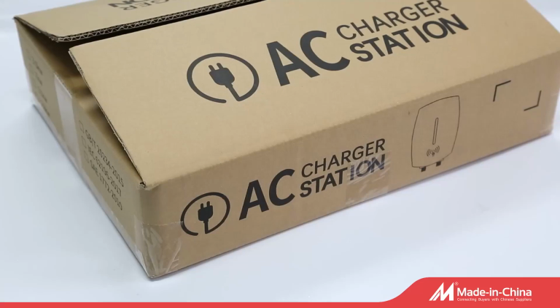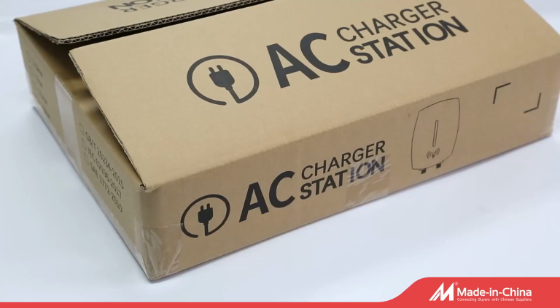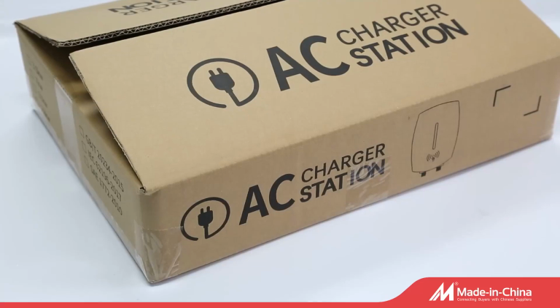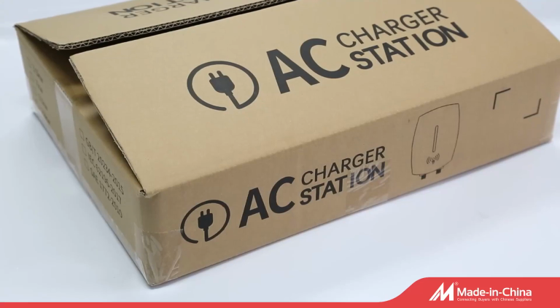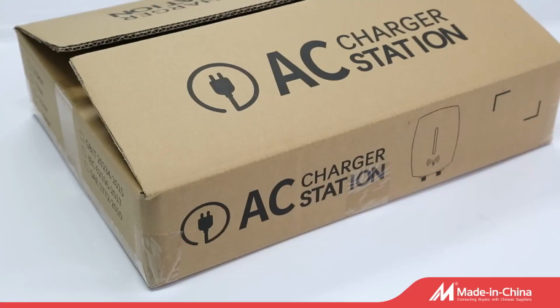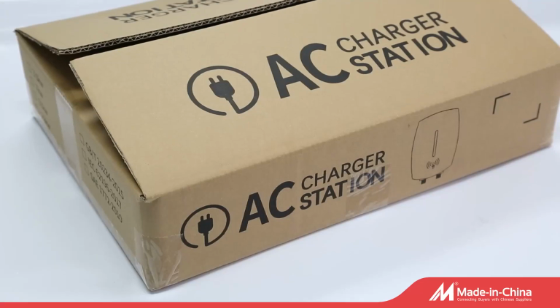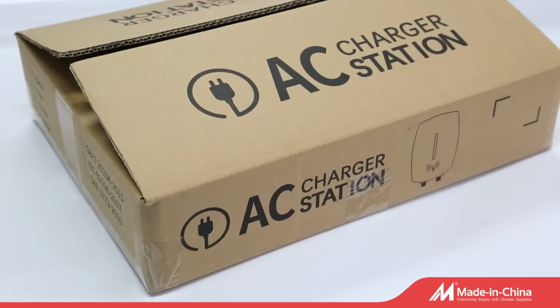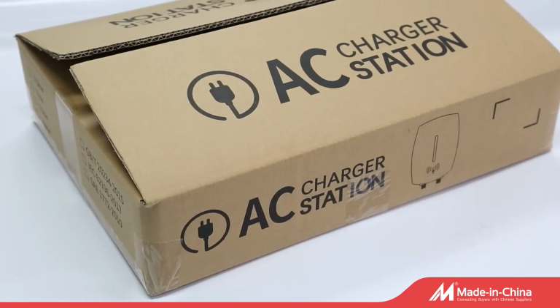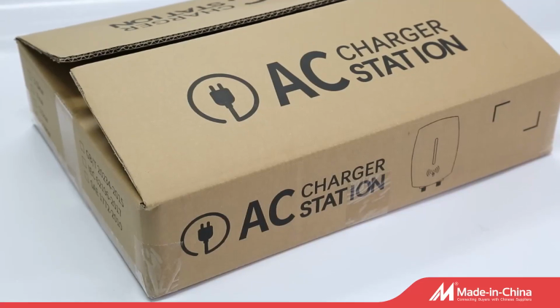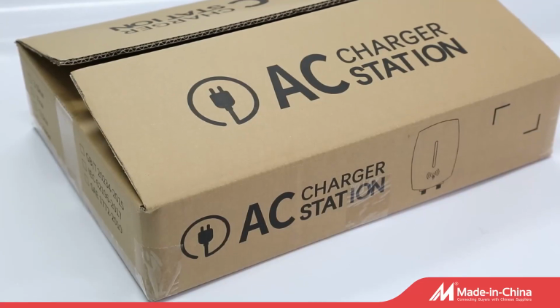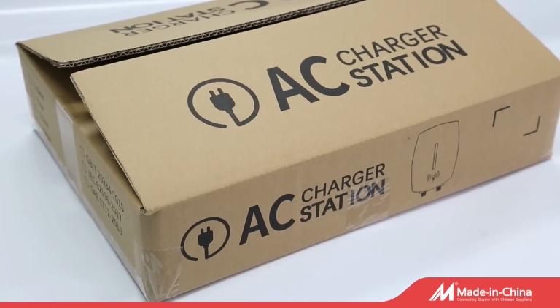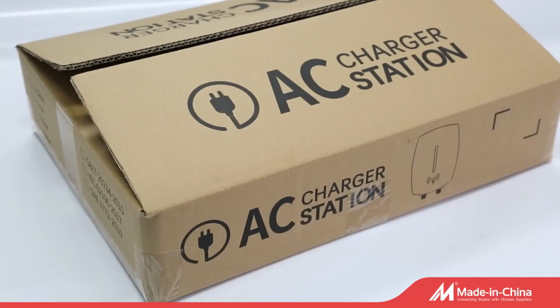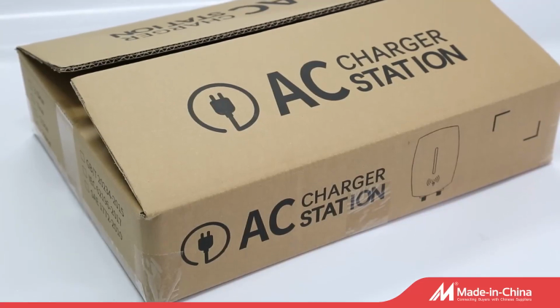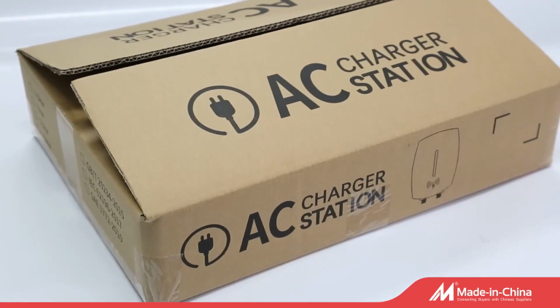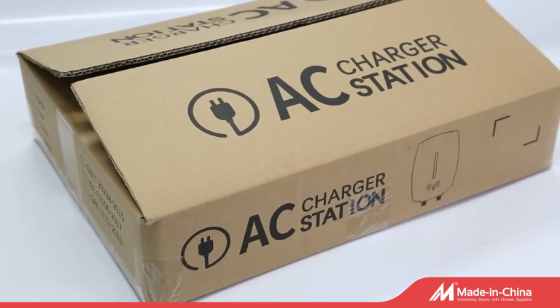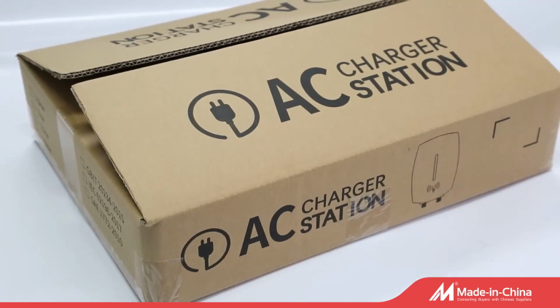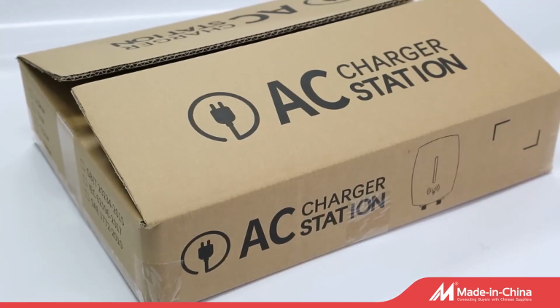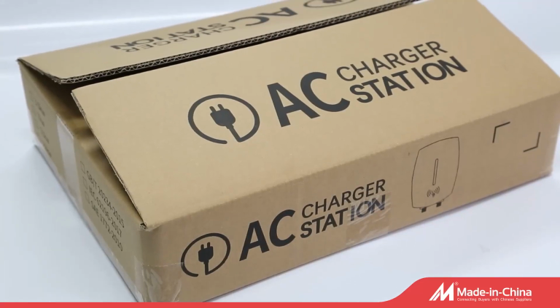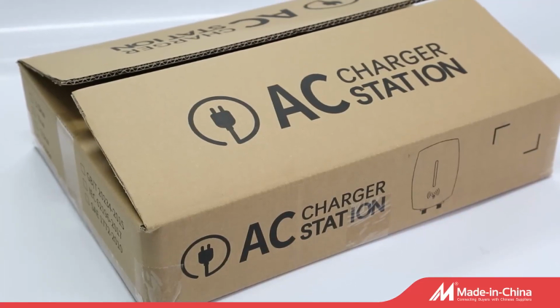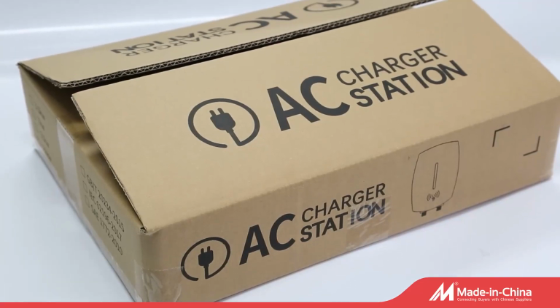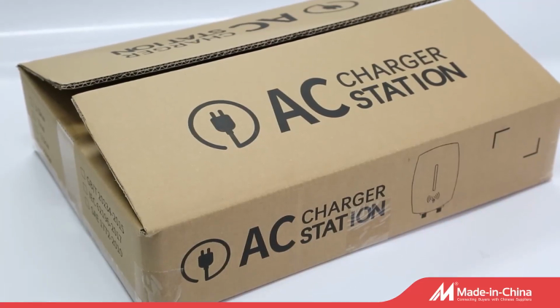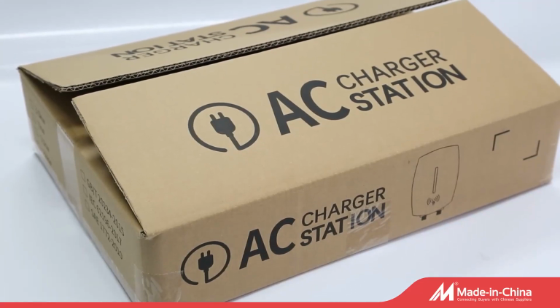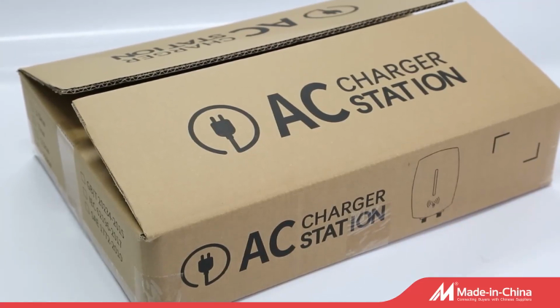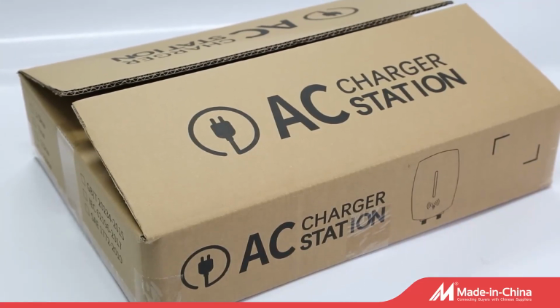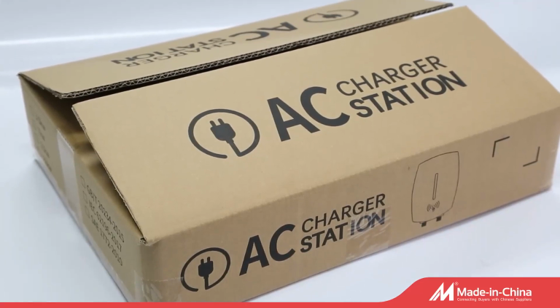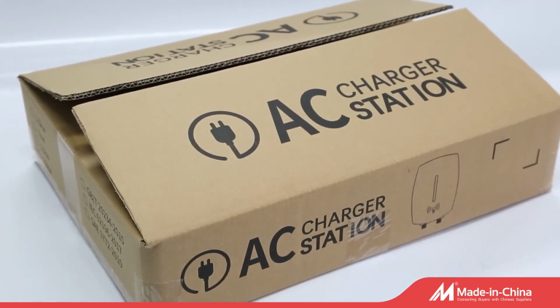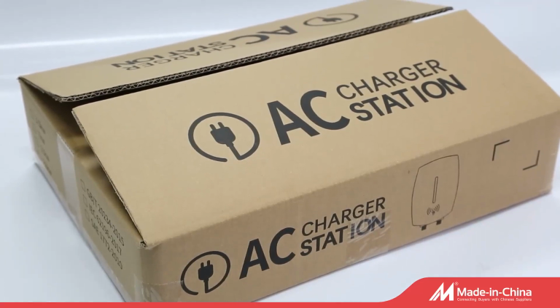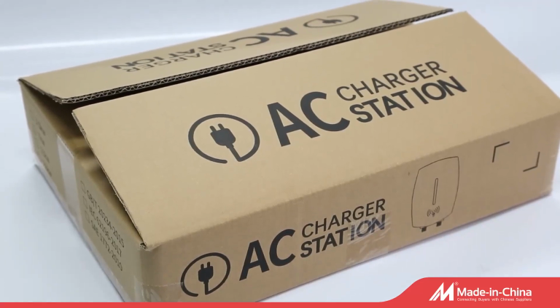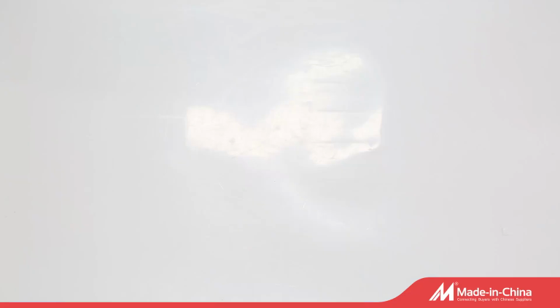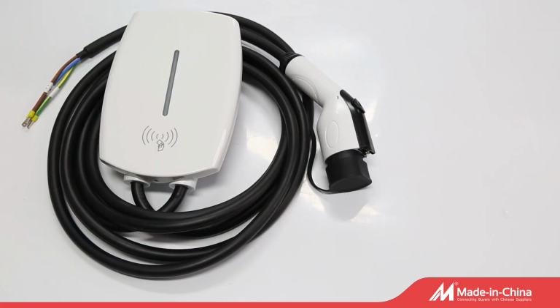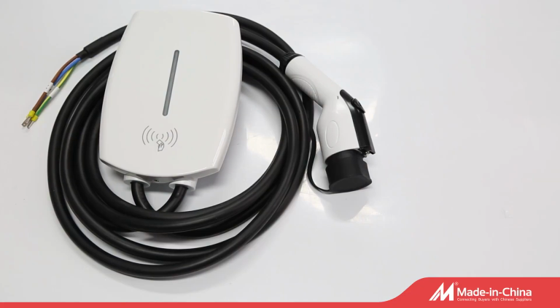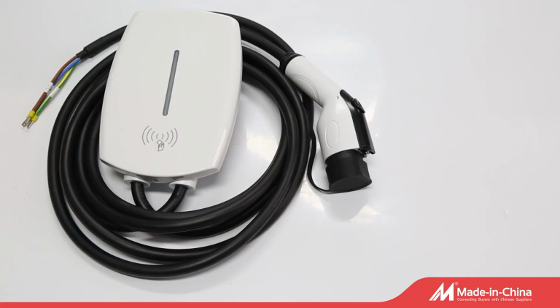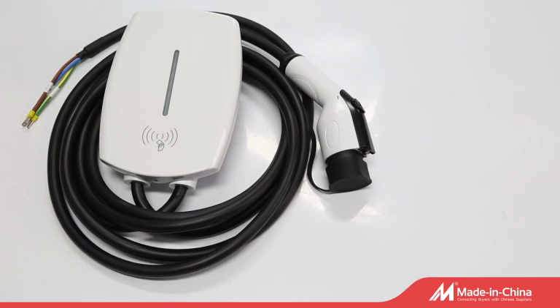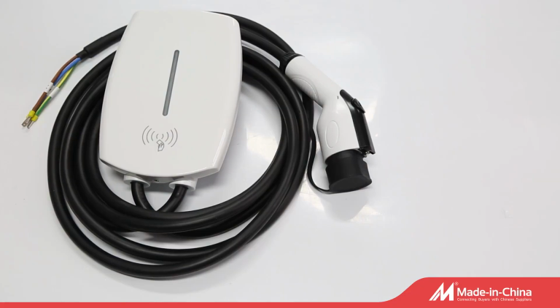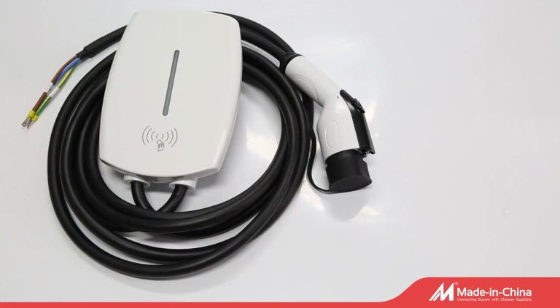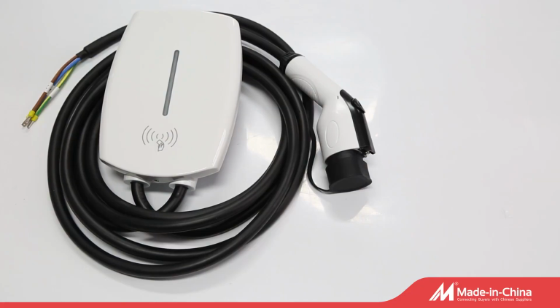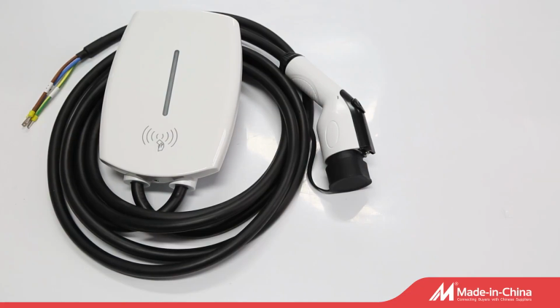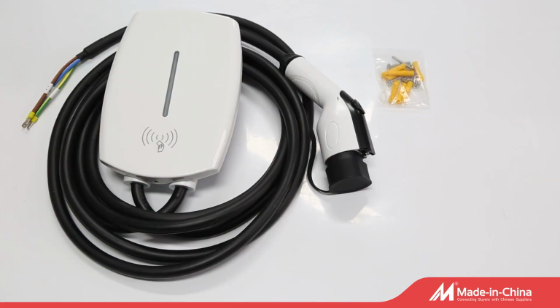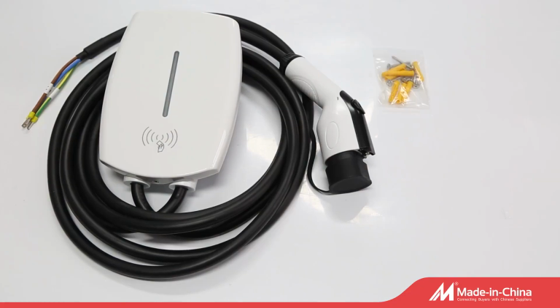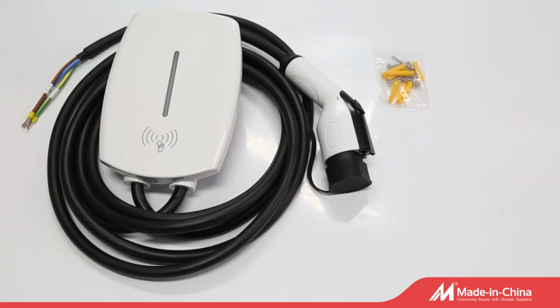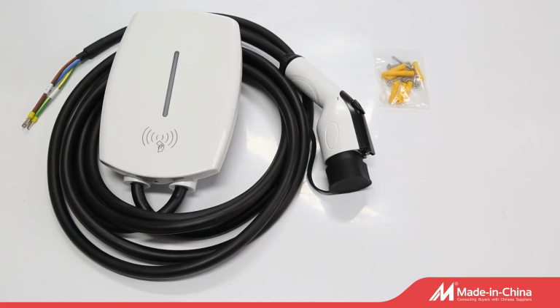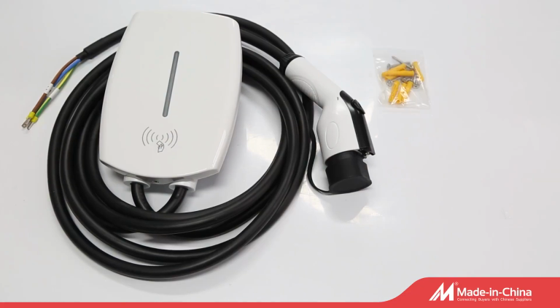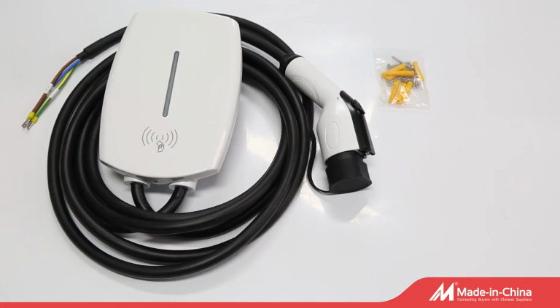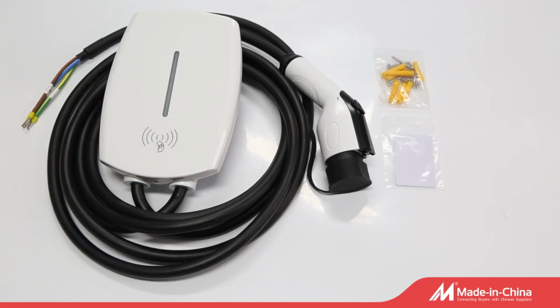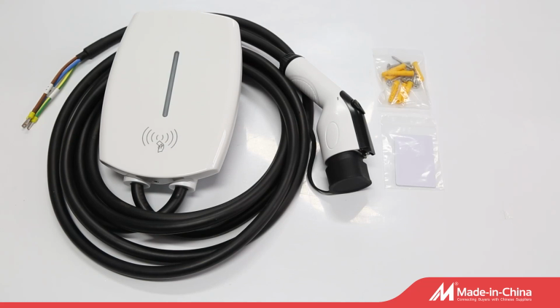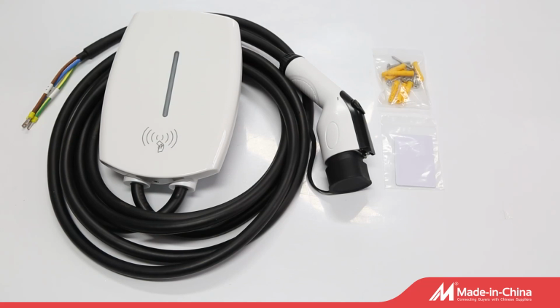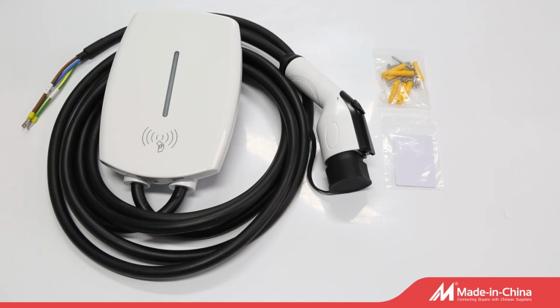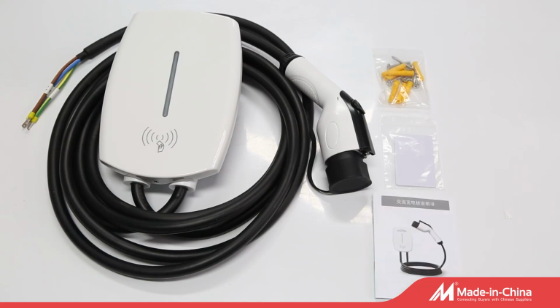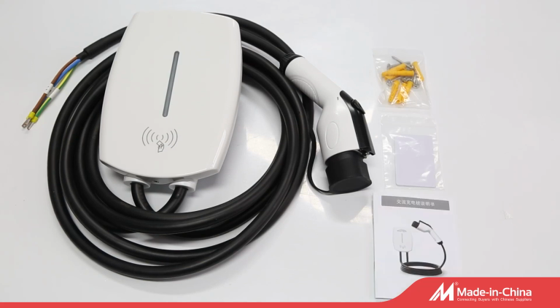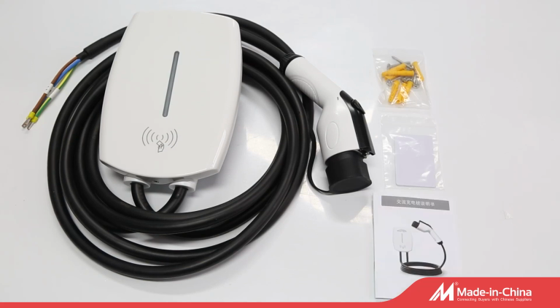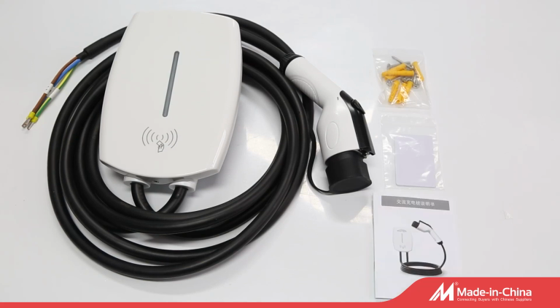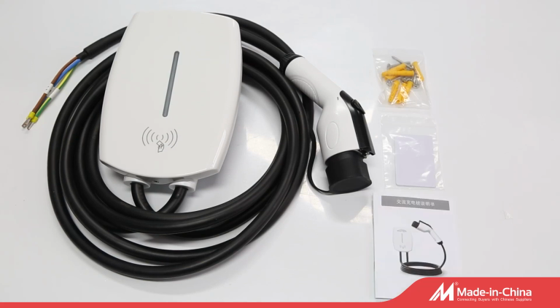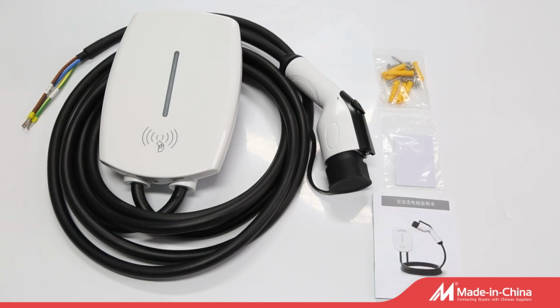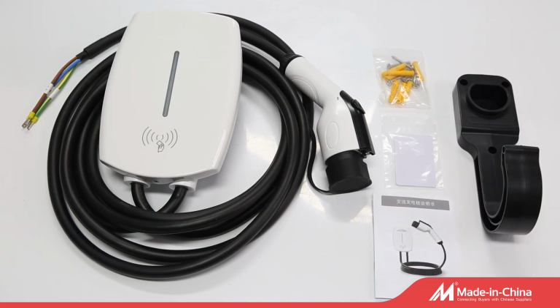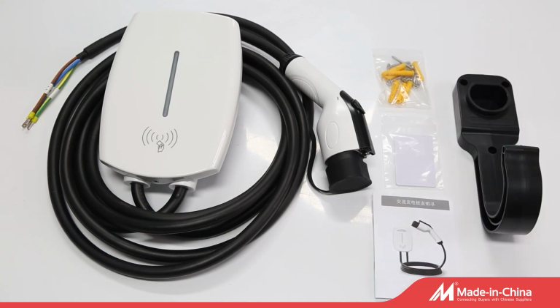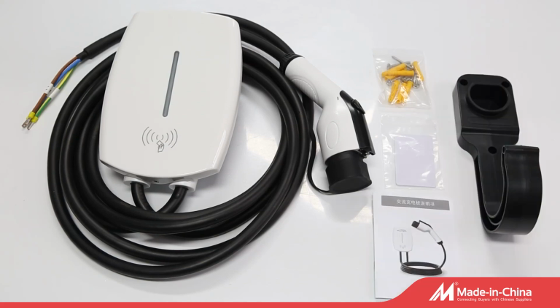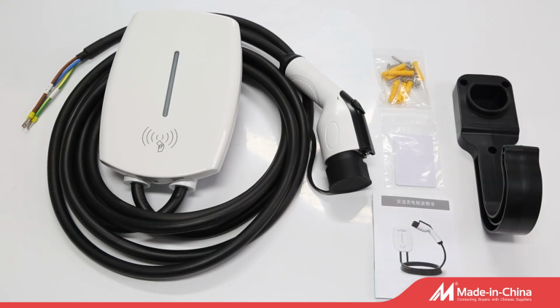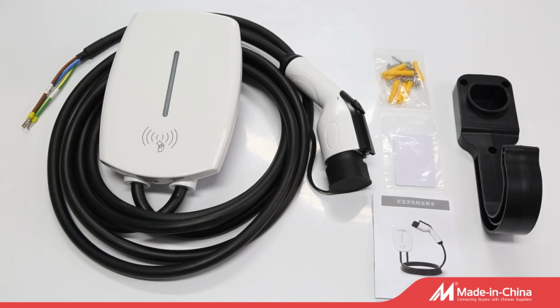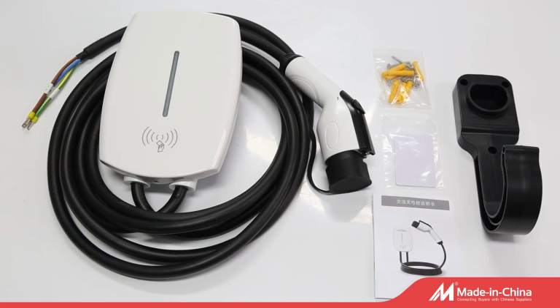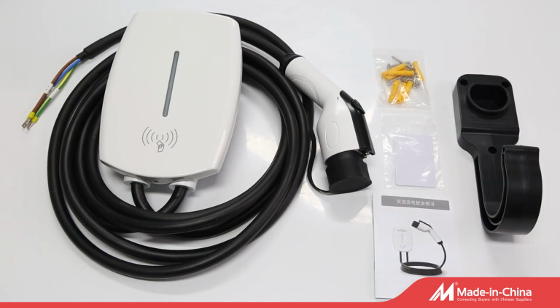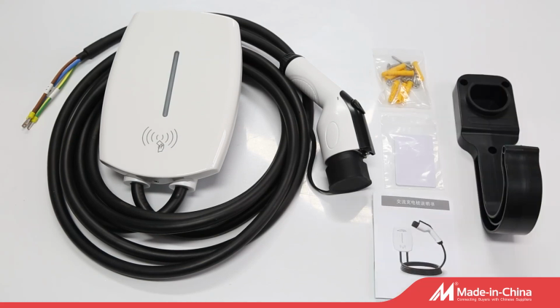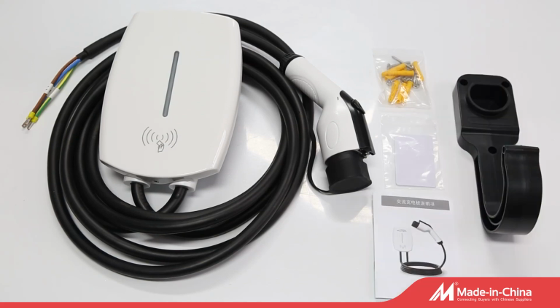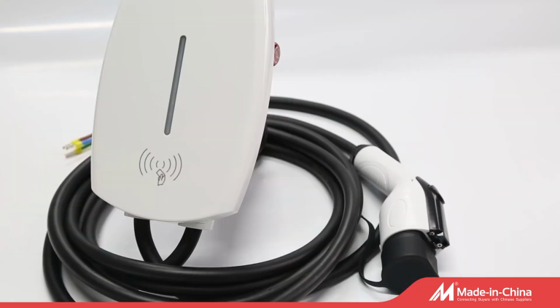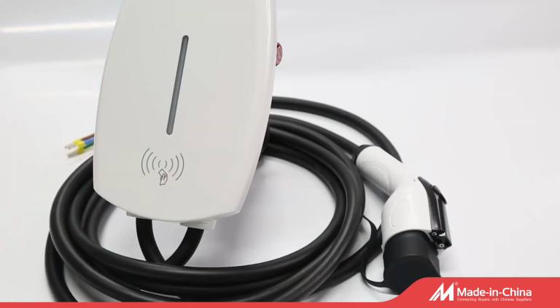The AC EV charging station is a new design product of ours, certified by CE and TUV.